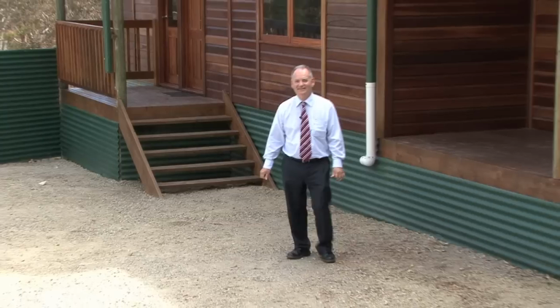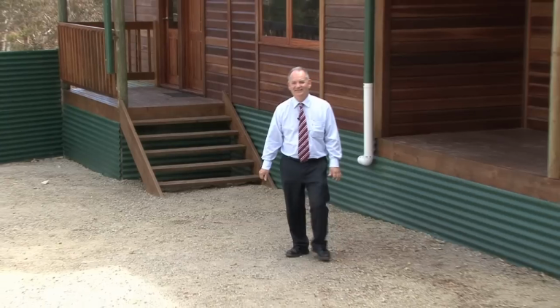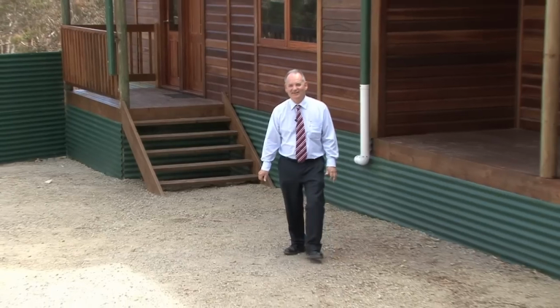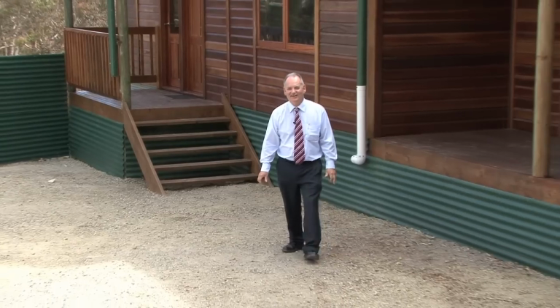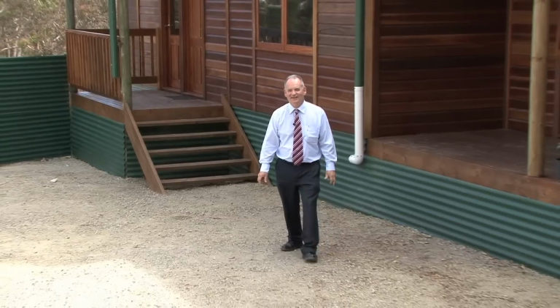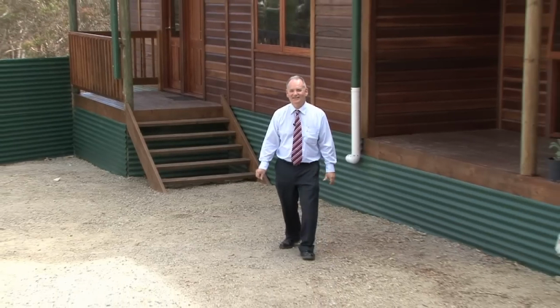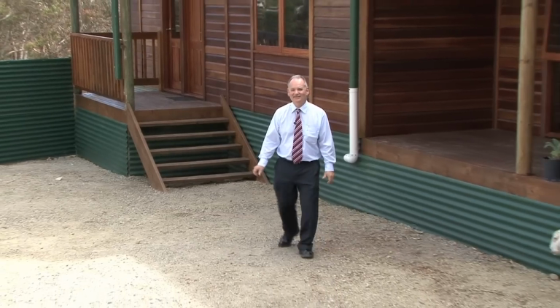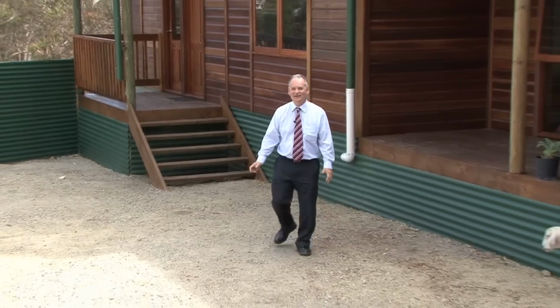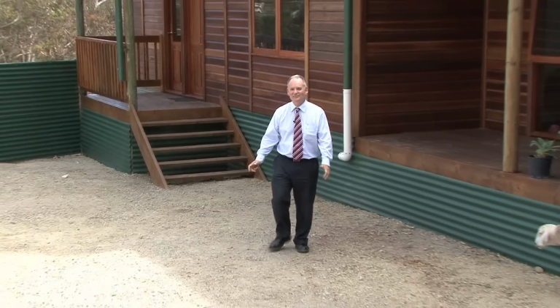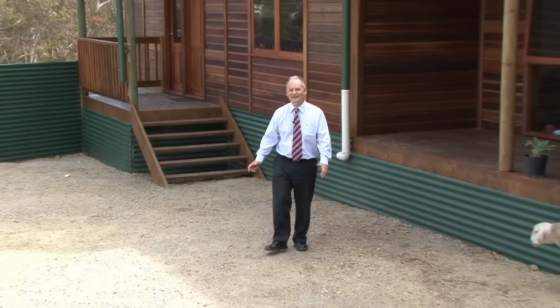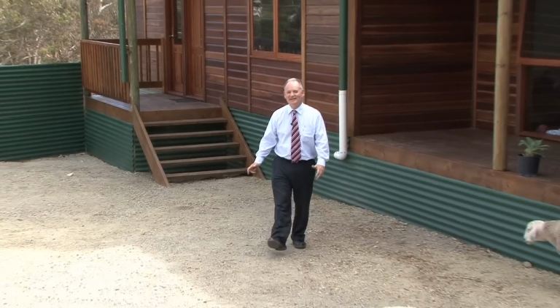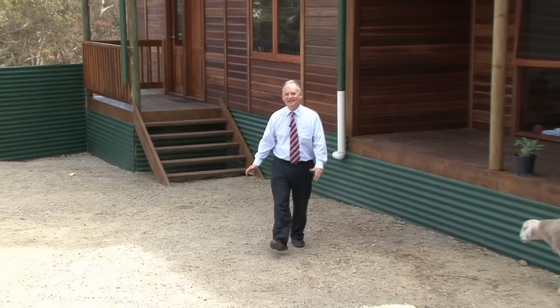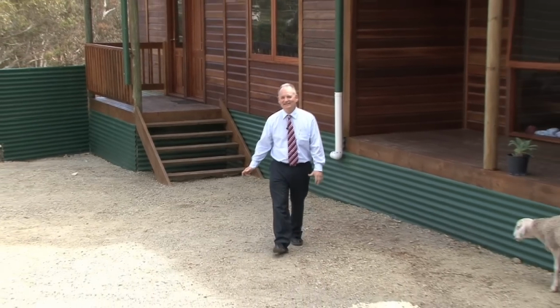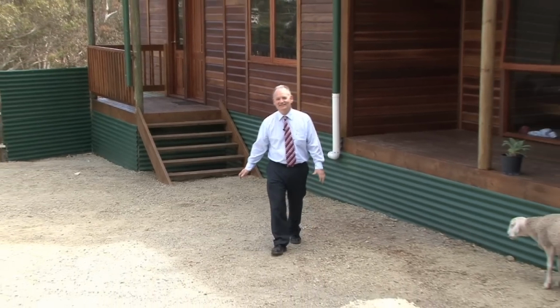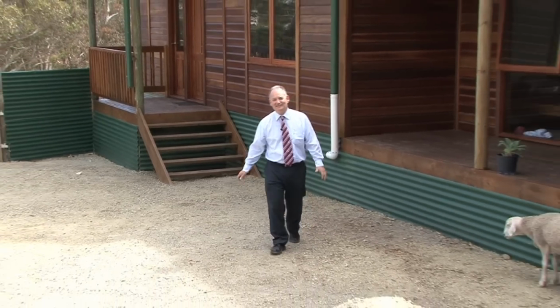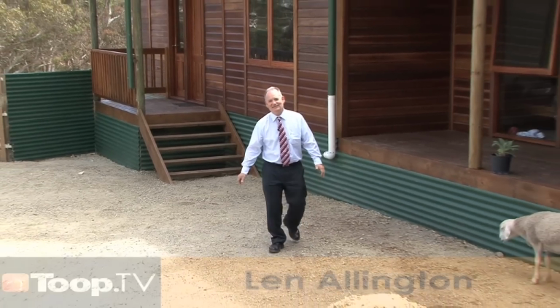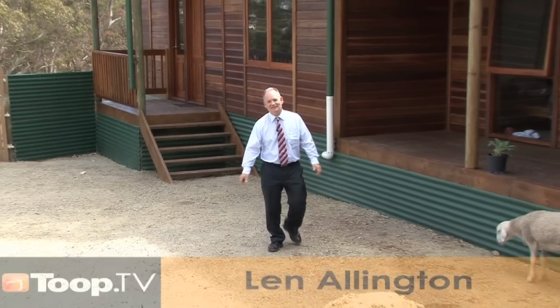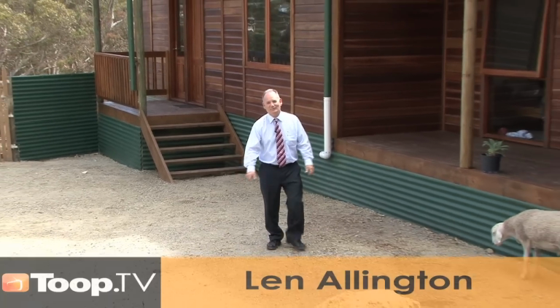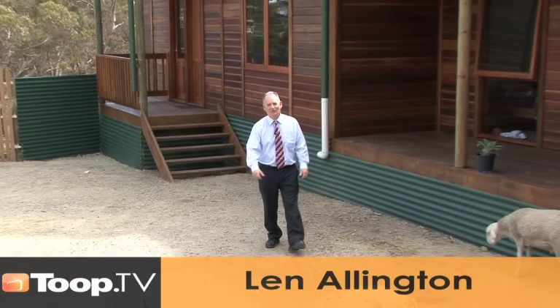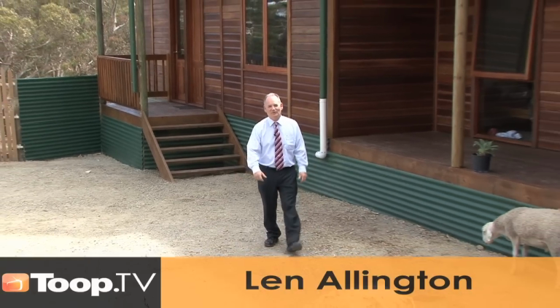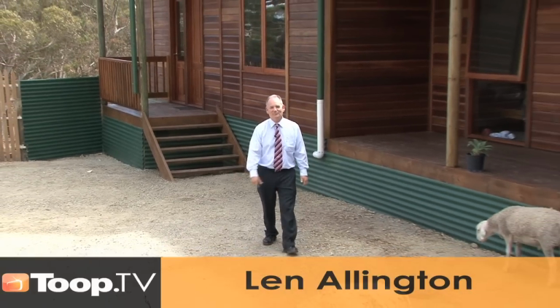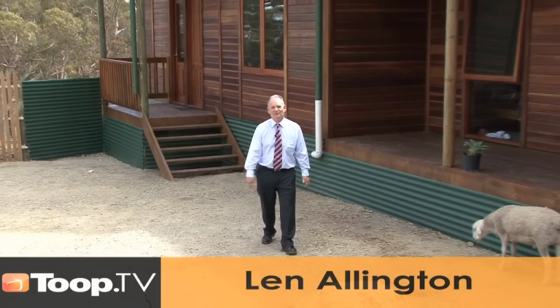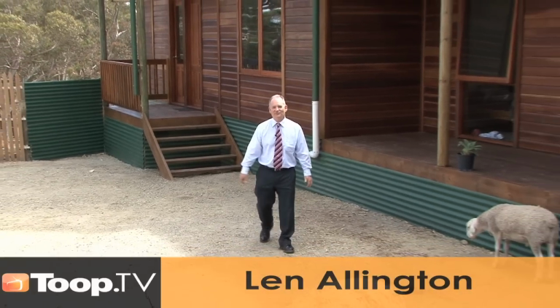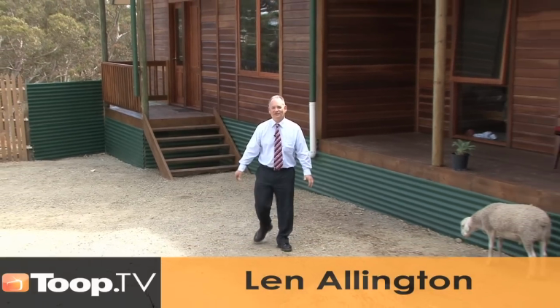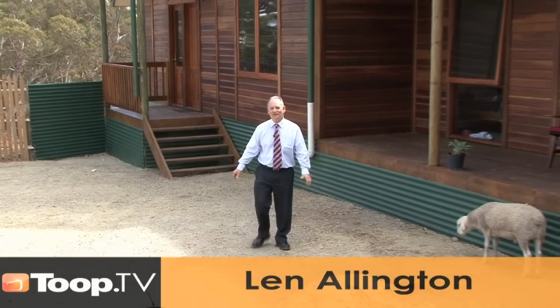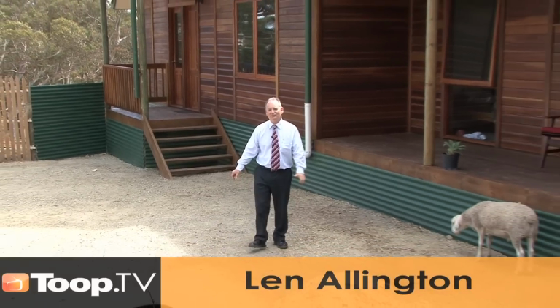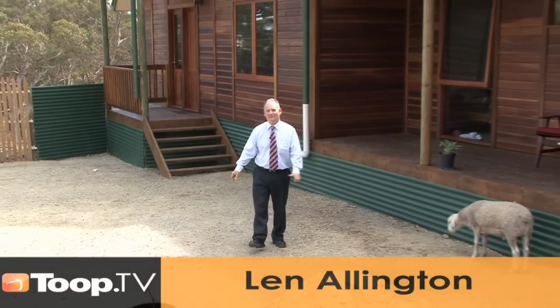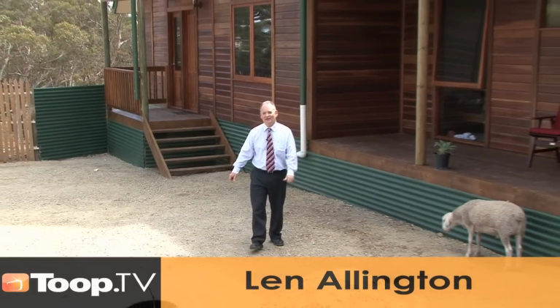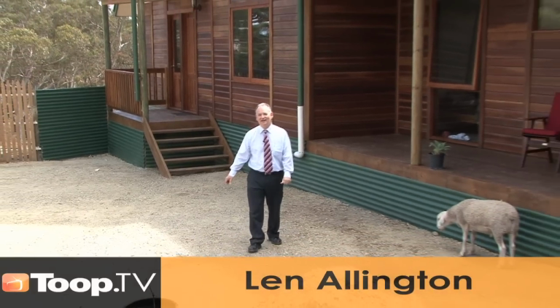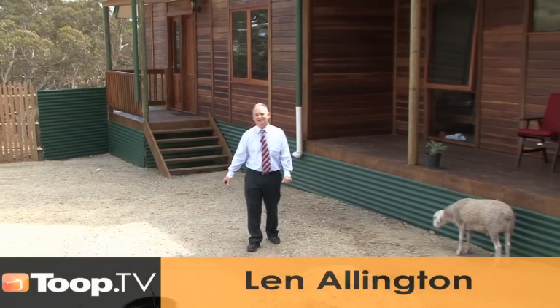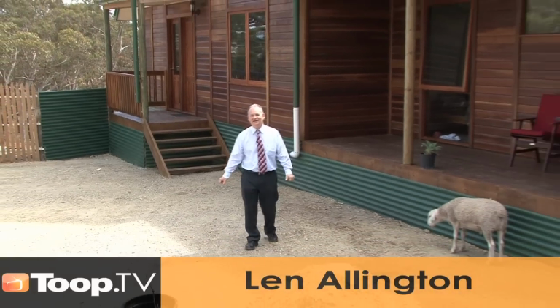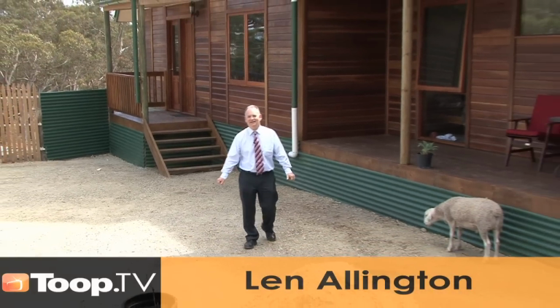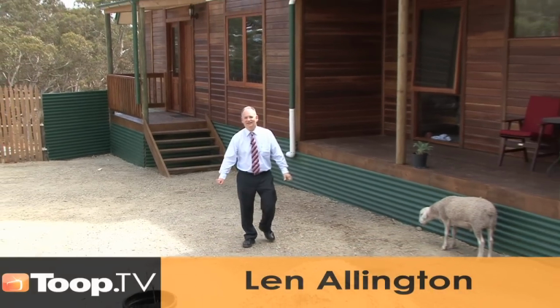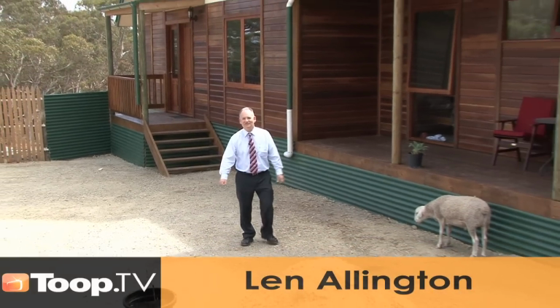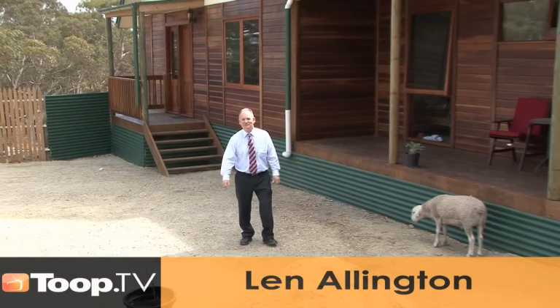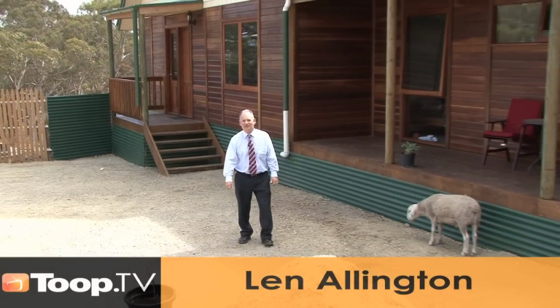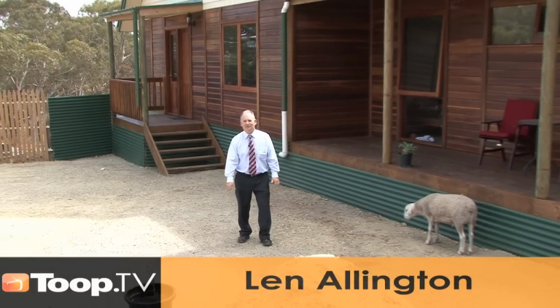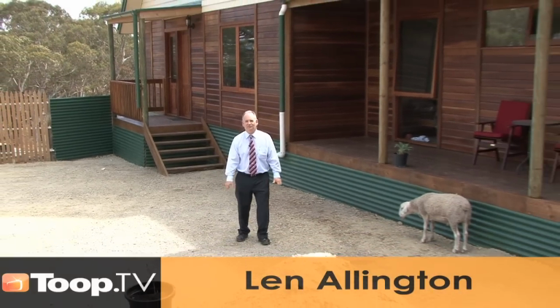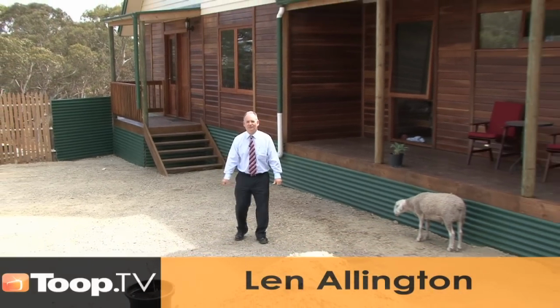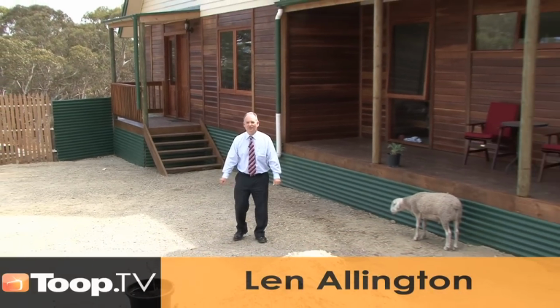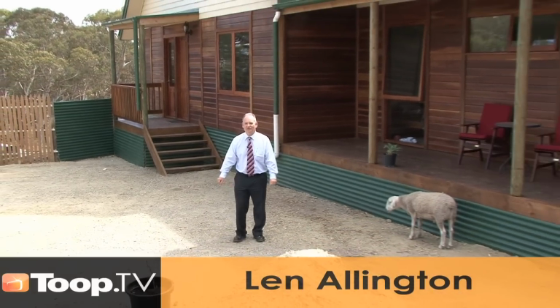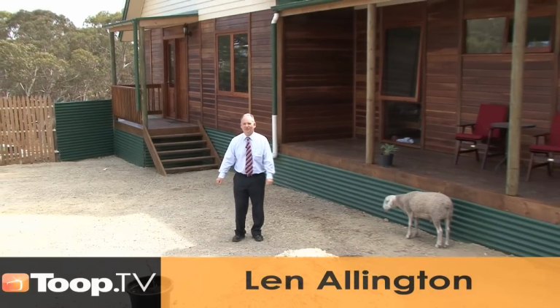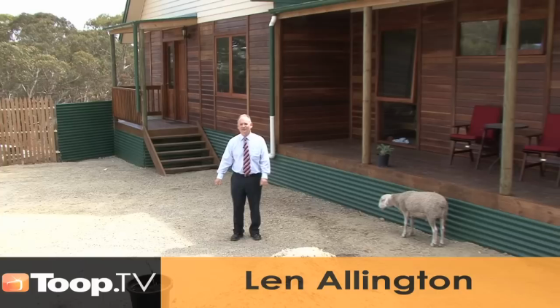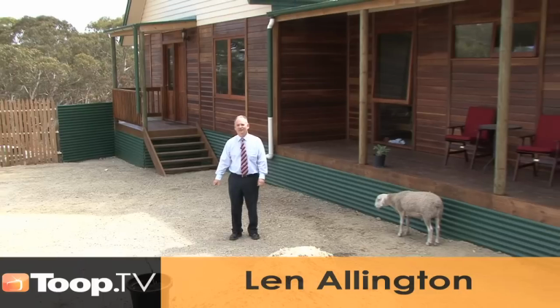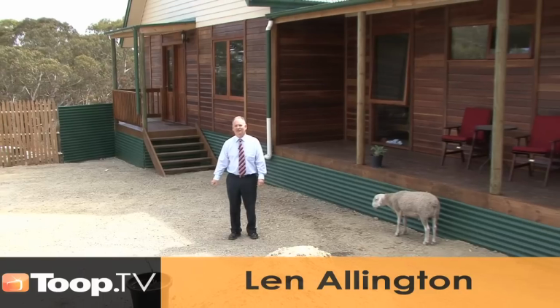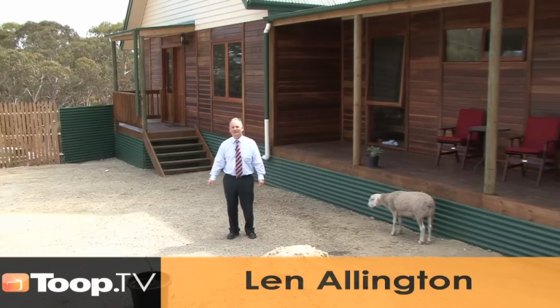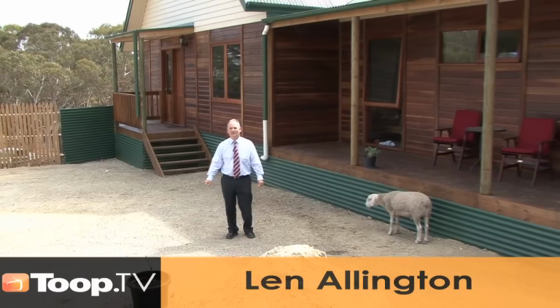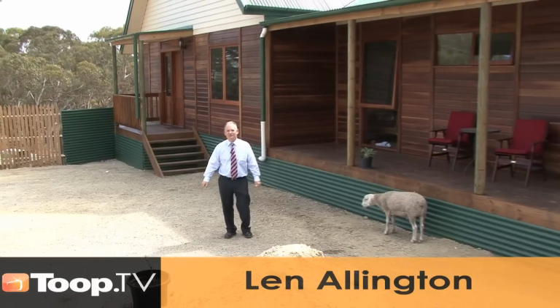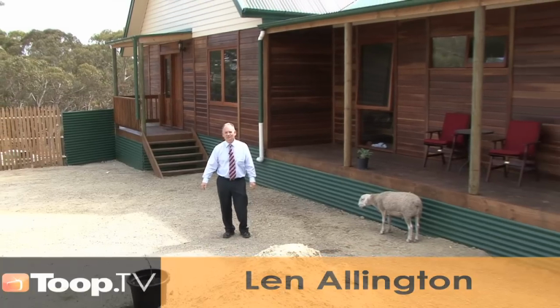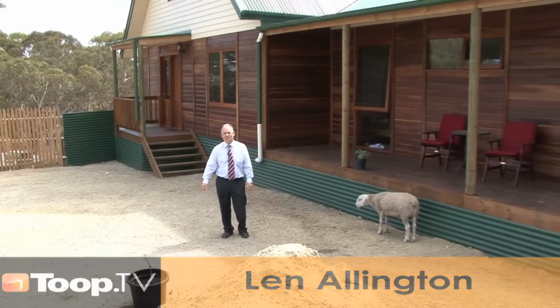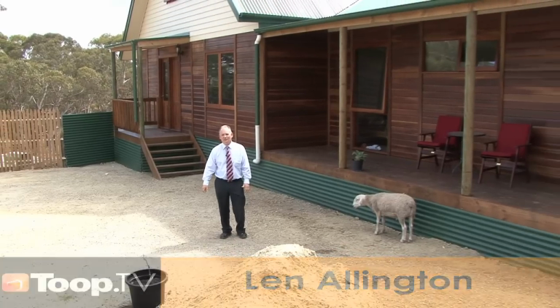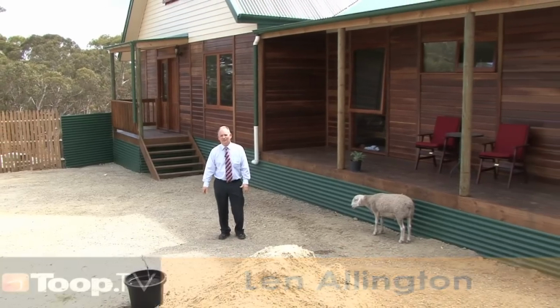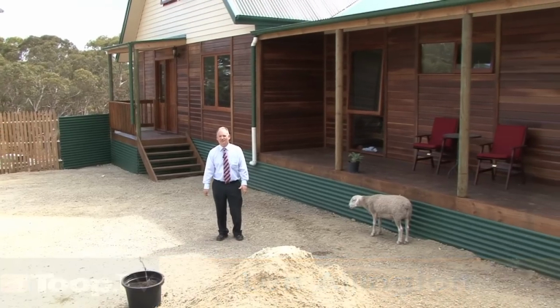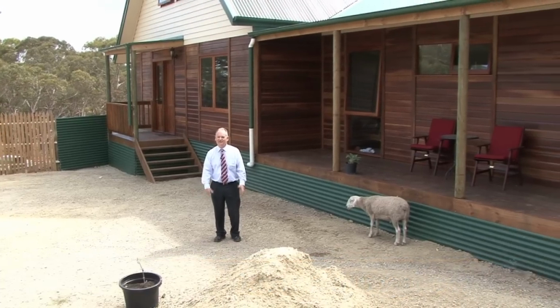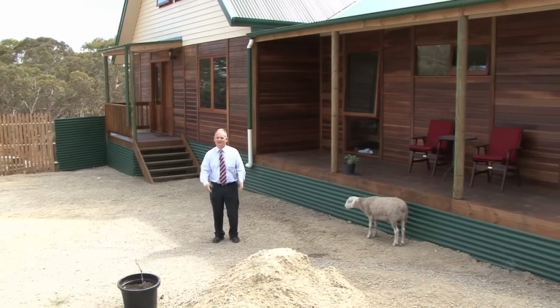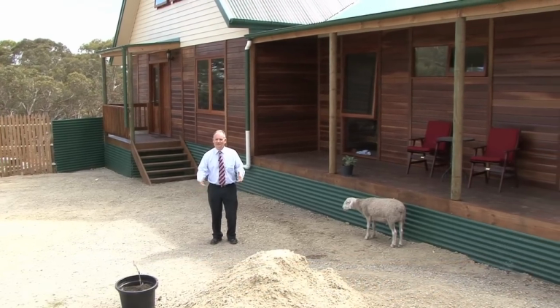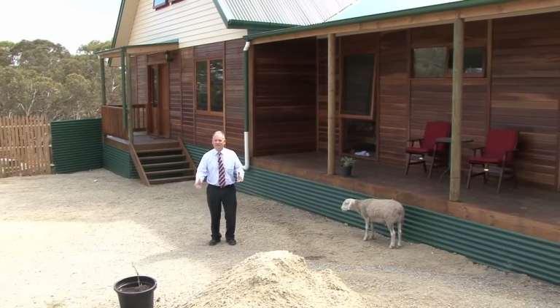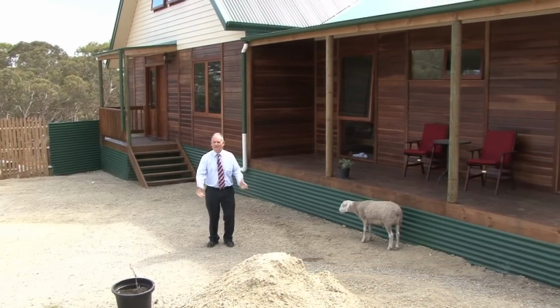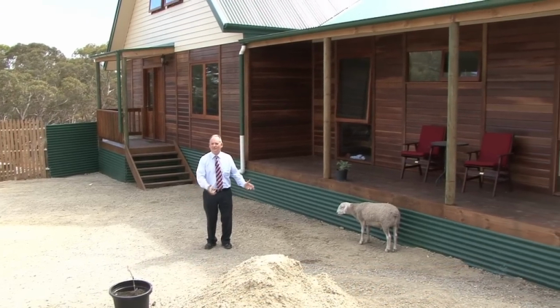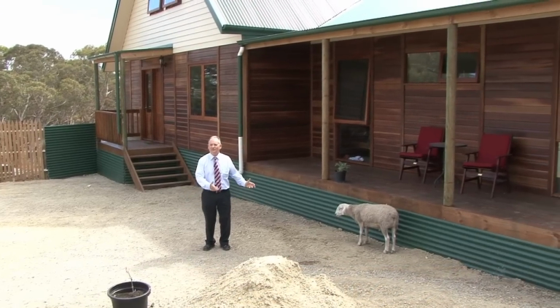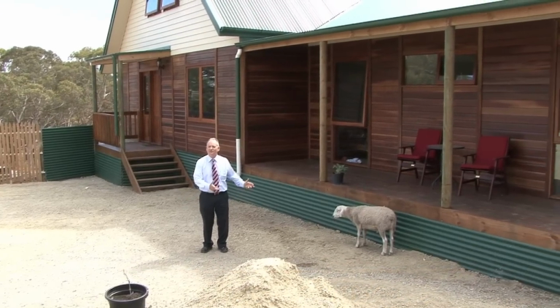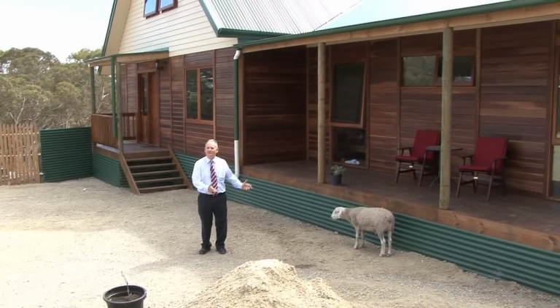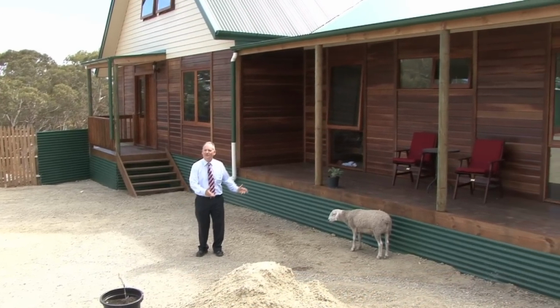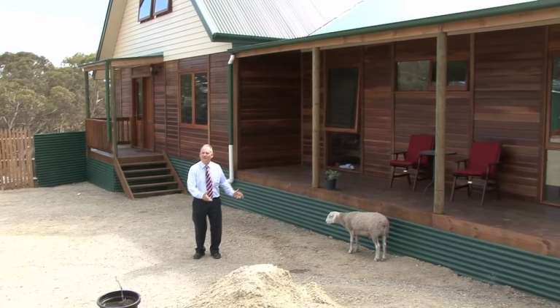Hi, I'm Len Ellington and welcome to 303A Checker Hill Road, Kersbrook. Let's go and have a look inside.